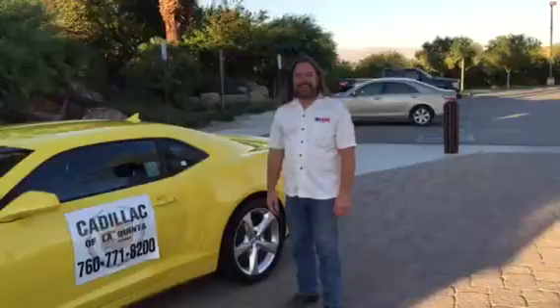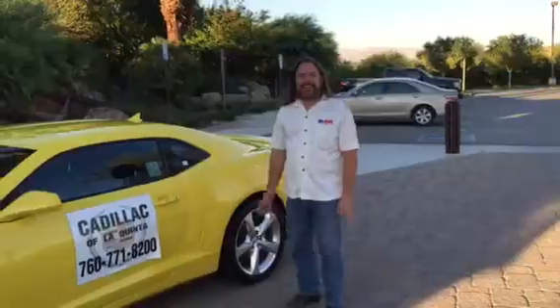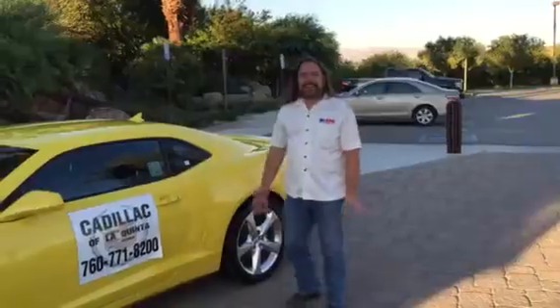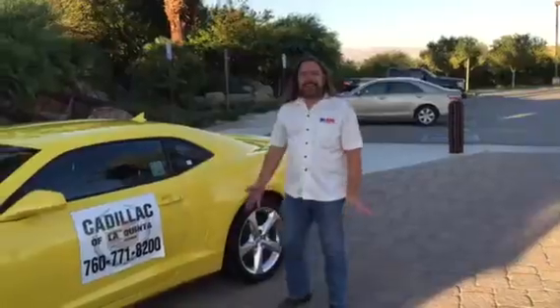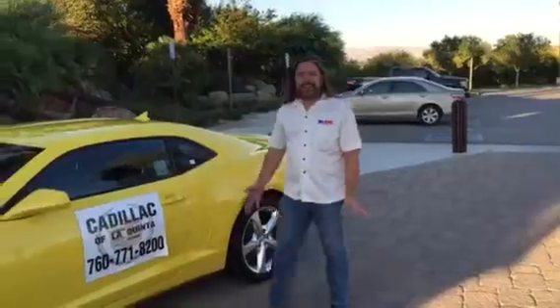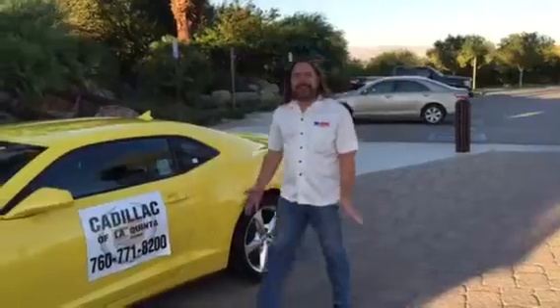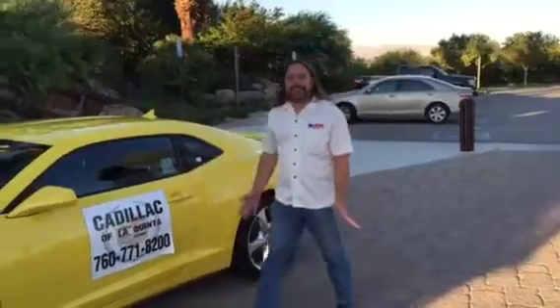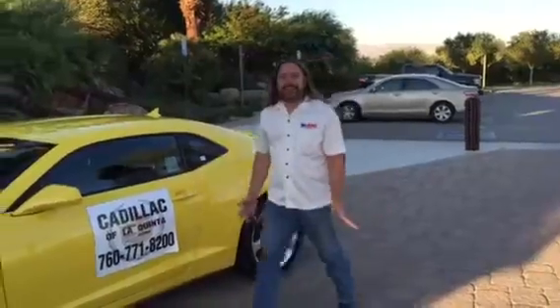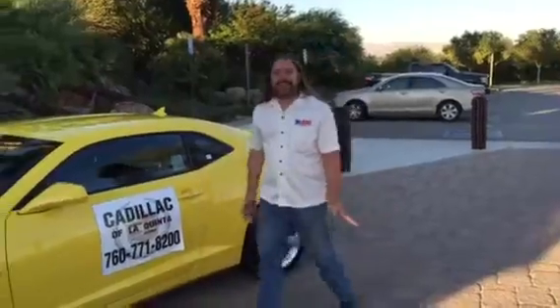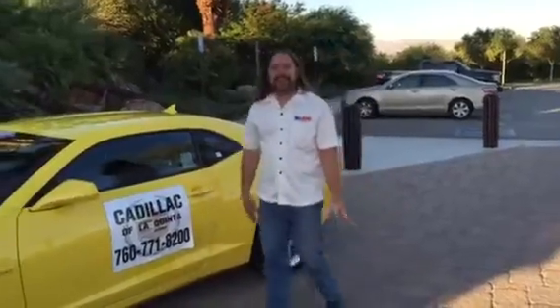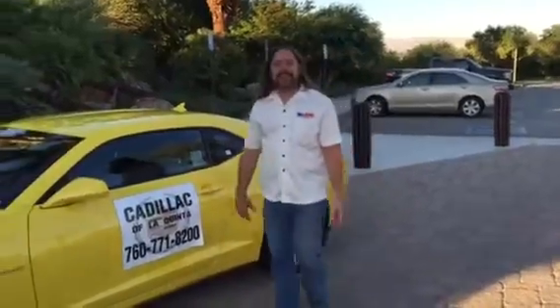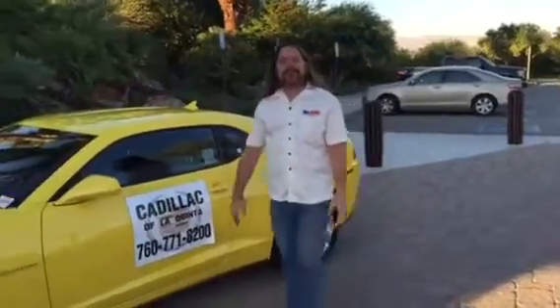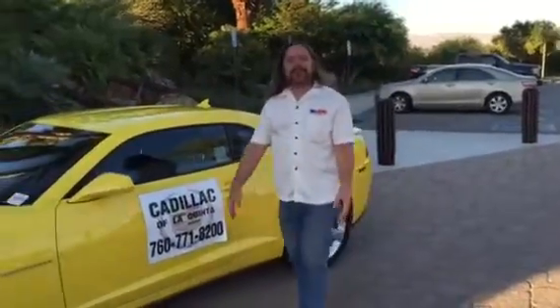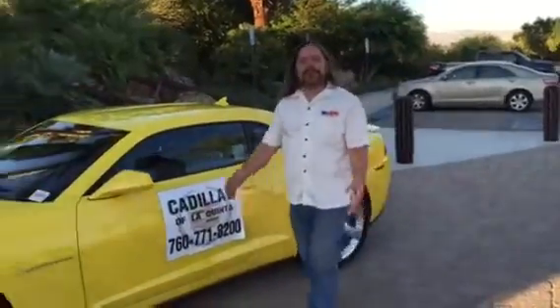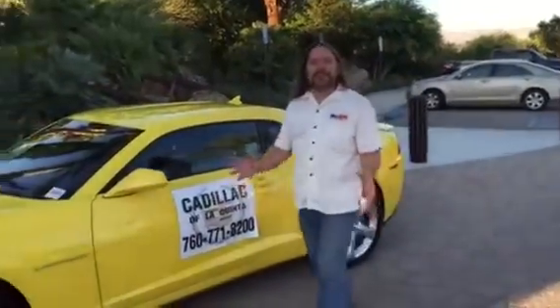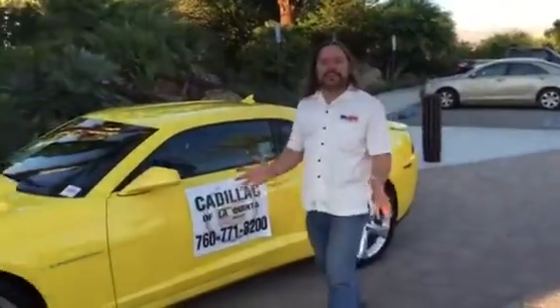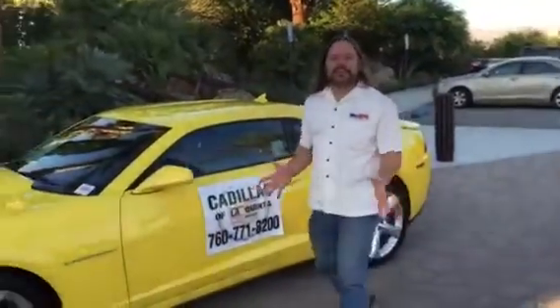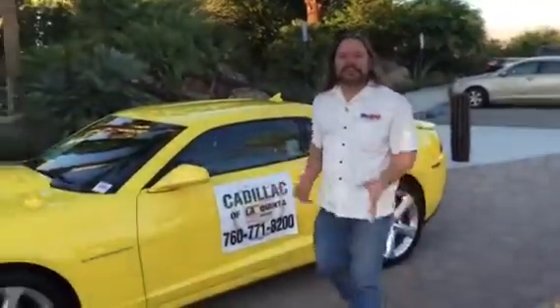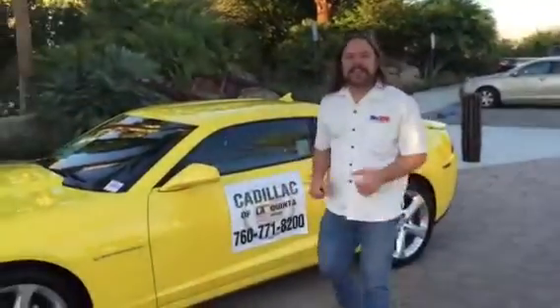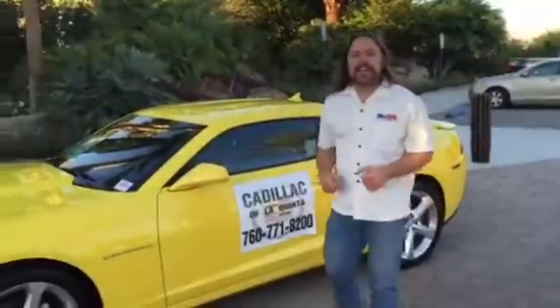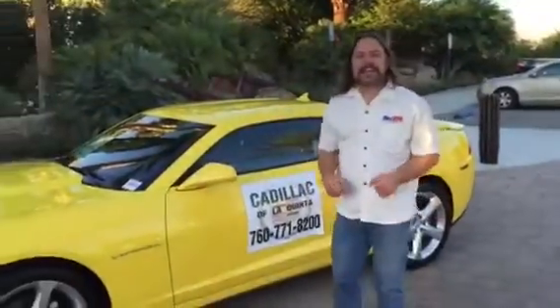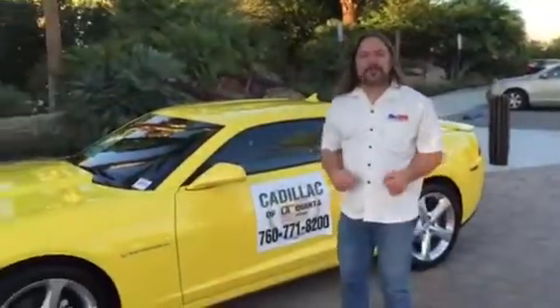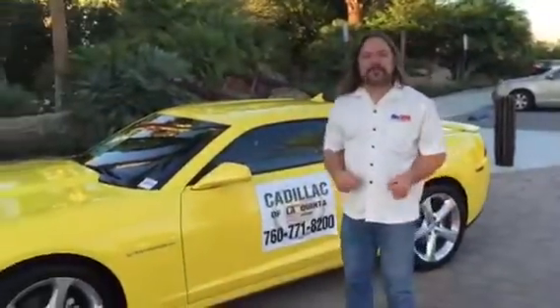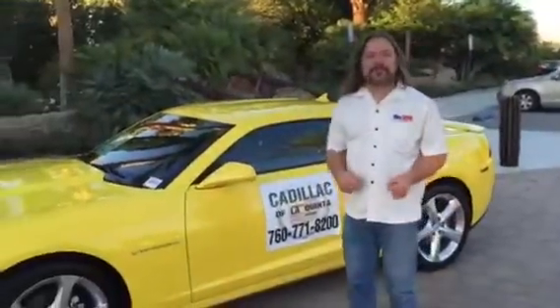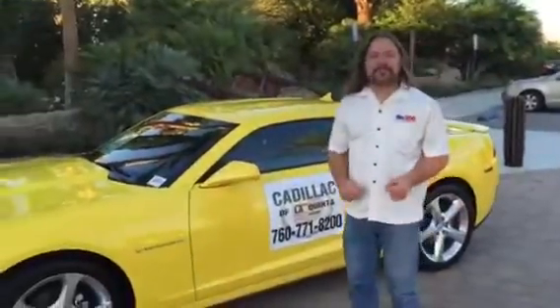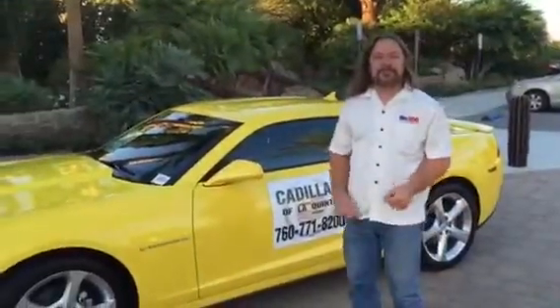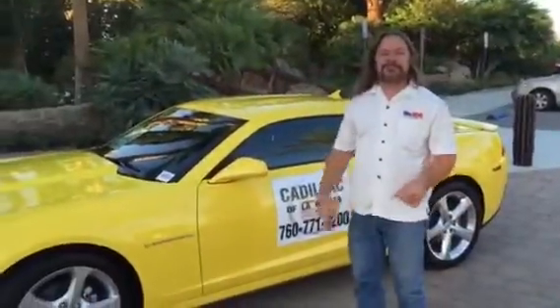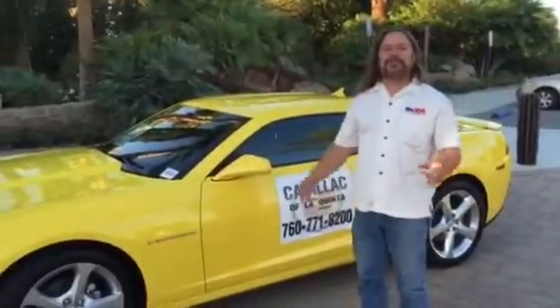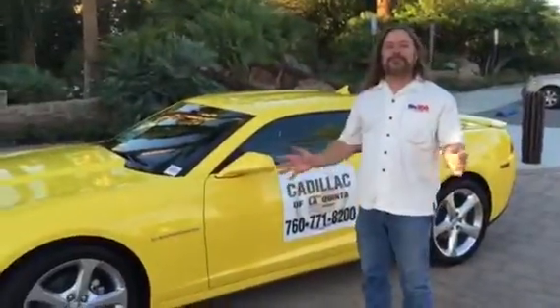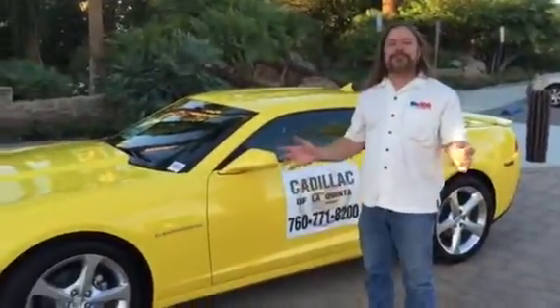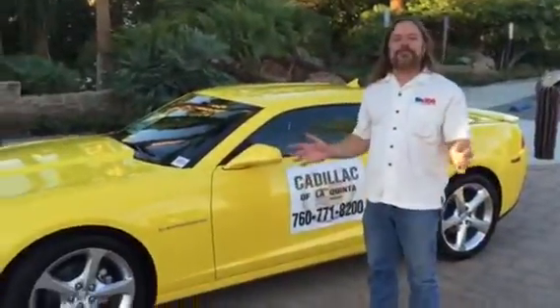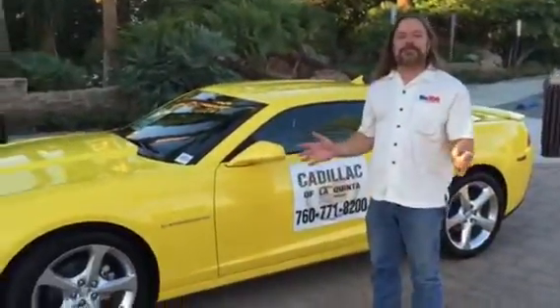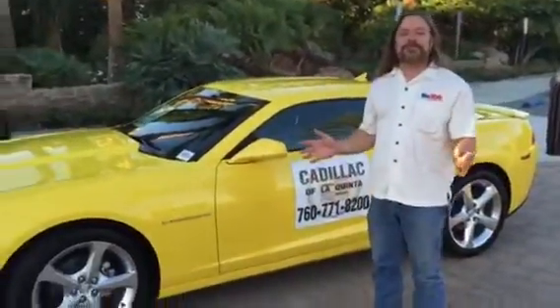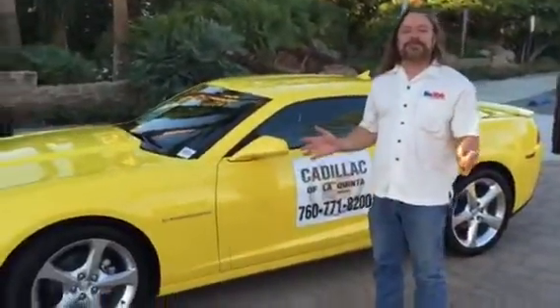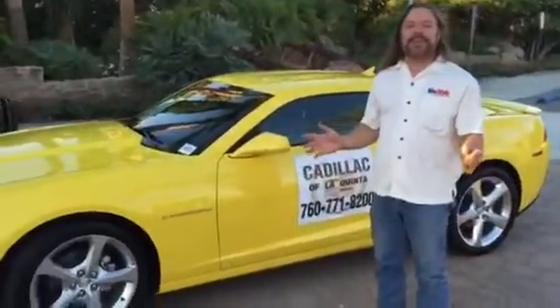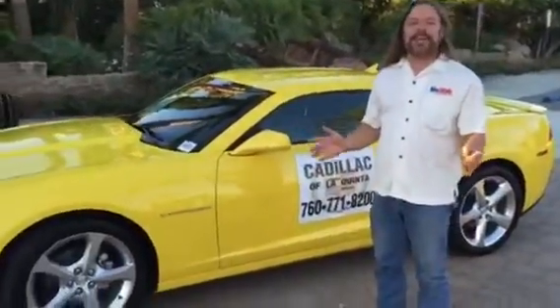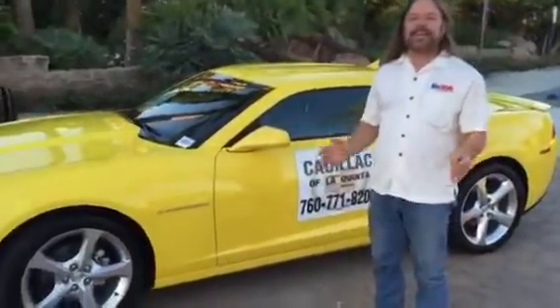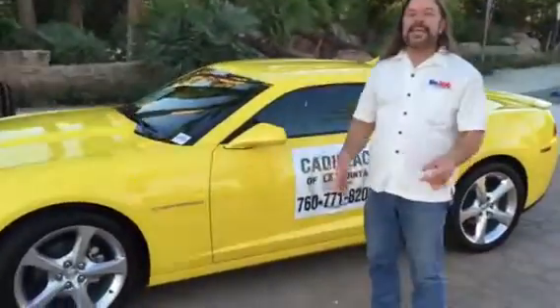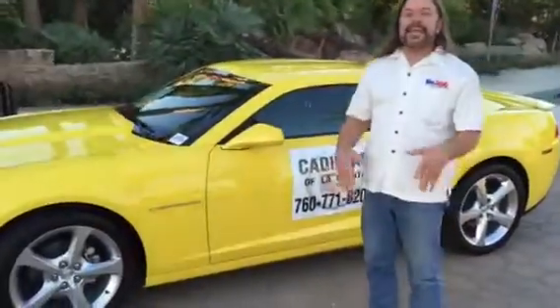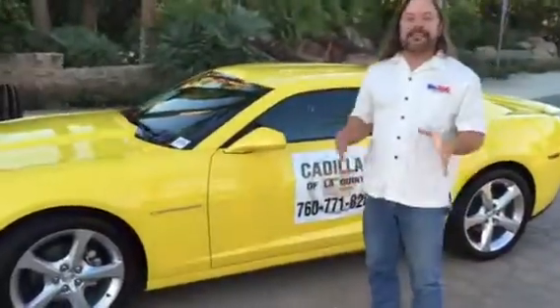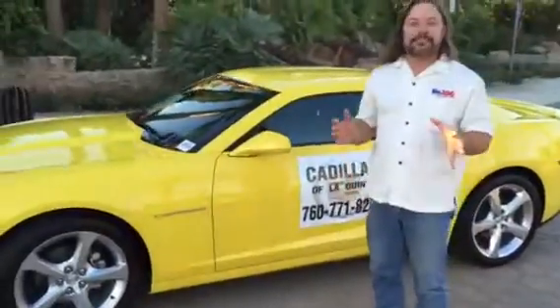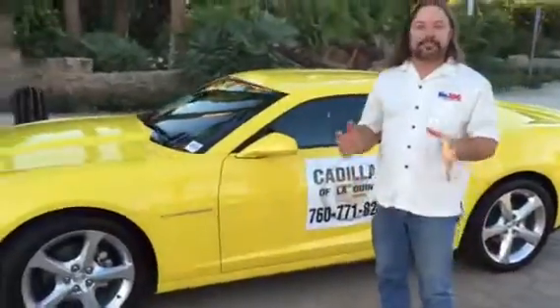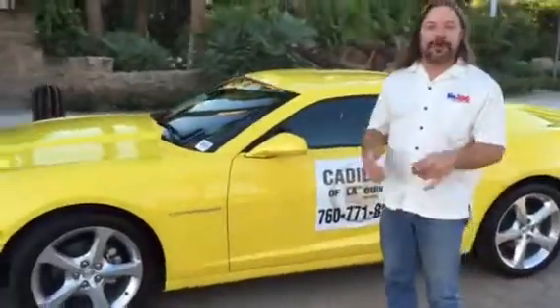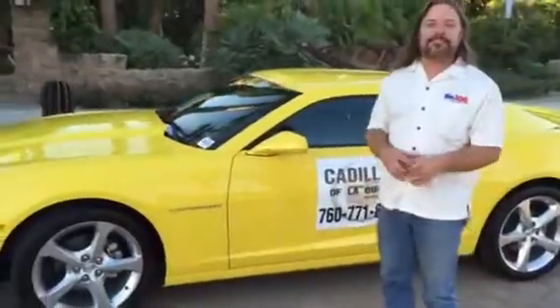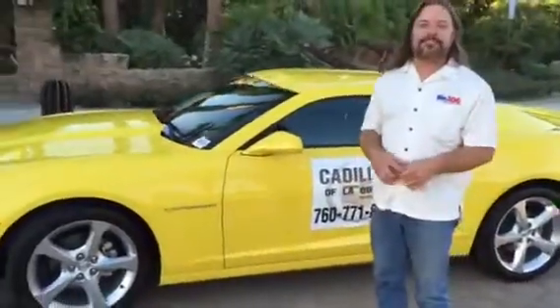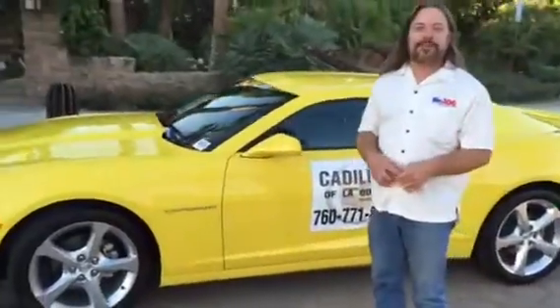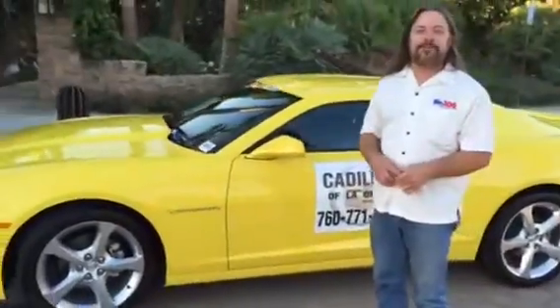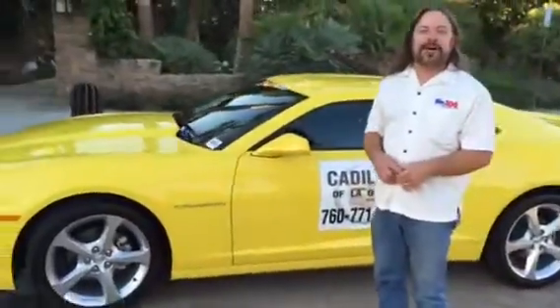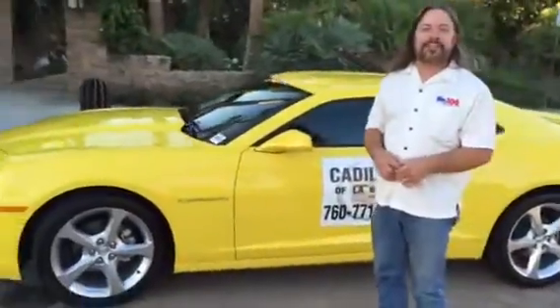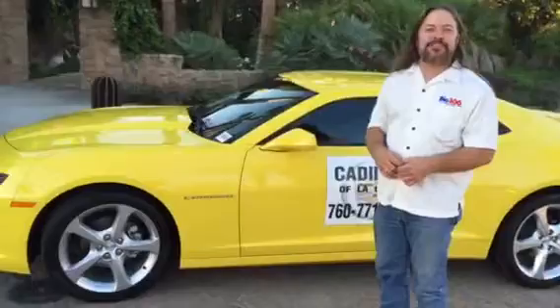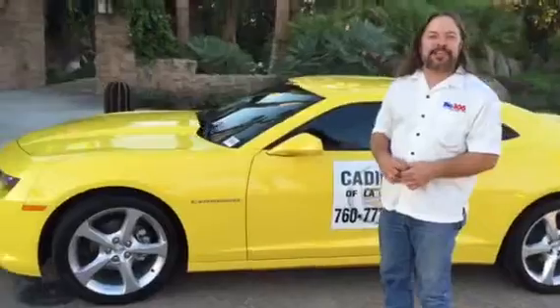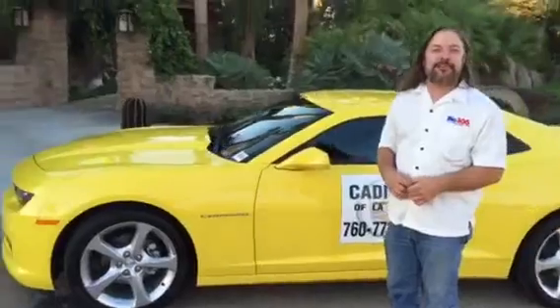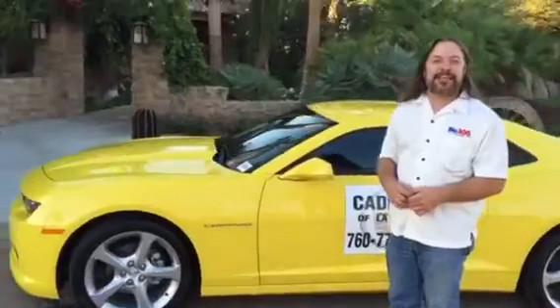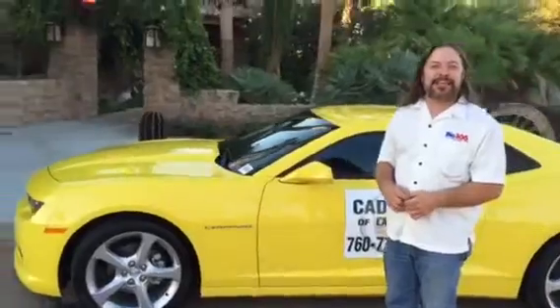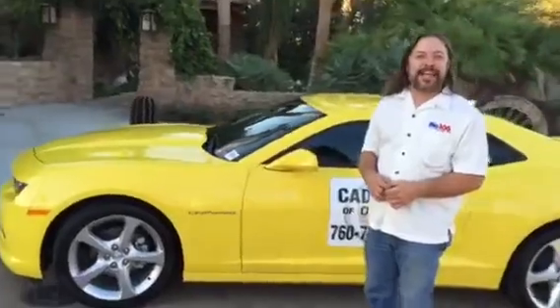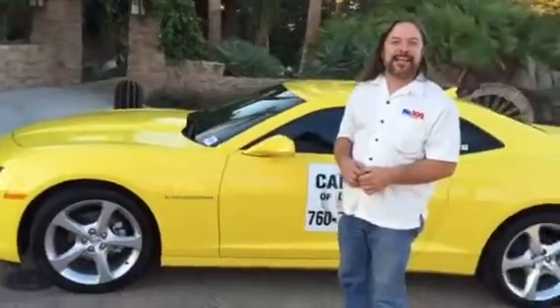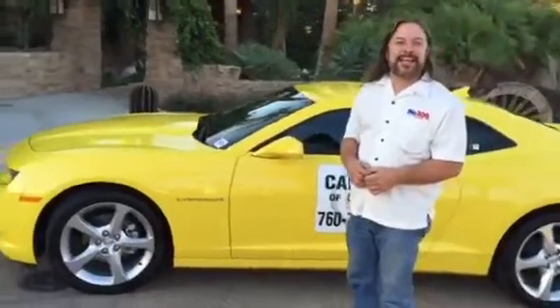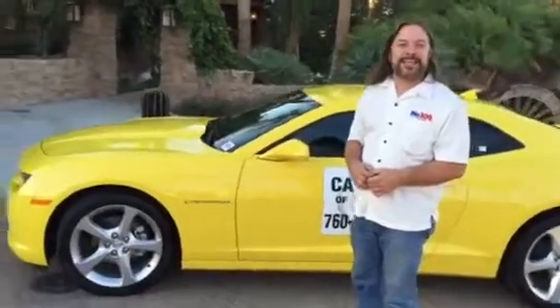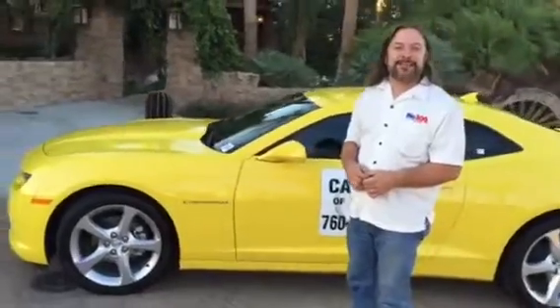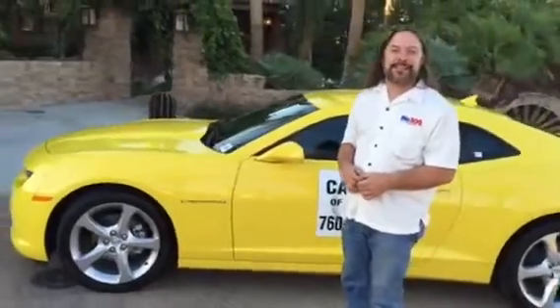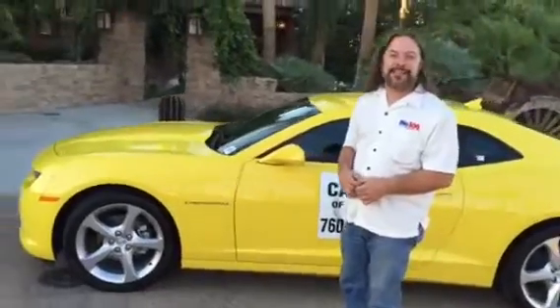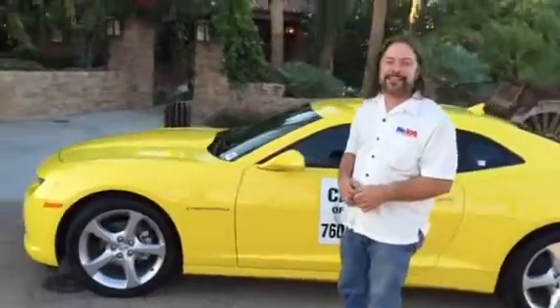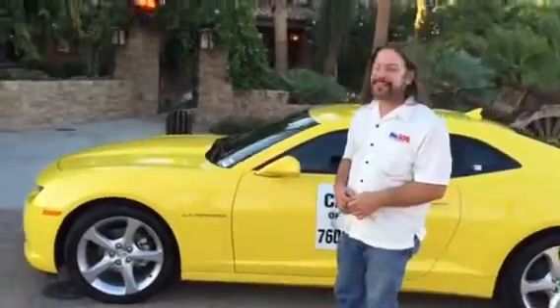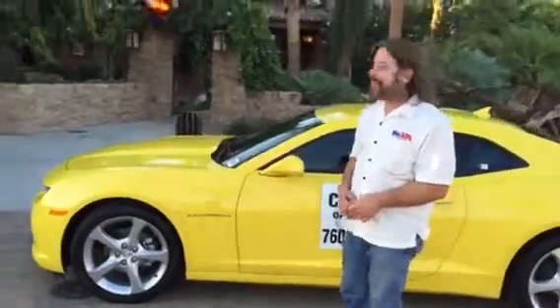Hey, it's Randy Houston and we are here at the Jackalope Branch for Two-Step Tuesday, and it's brought to you by Chevrolet Cadillac of La Quinta.